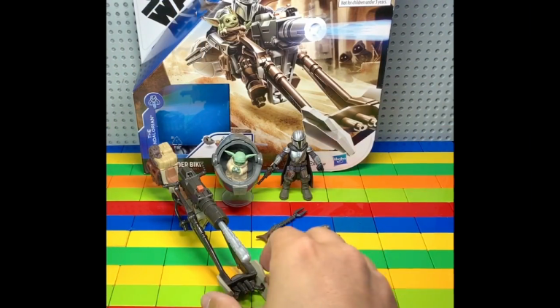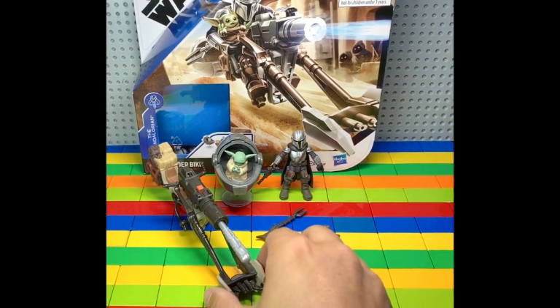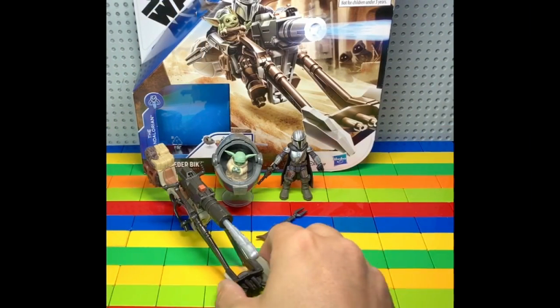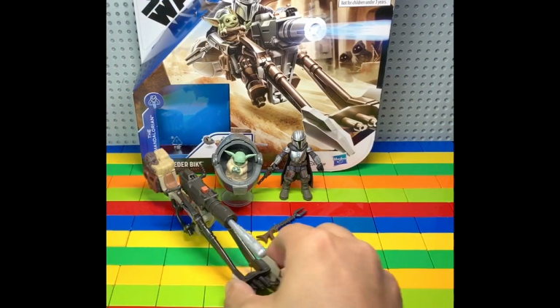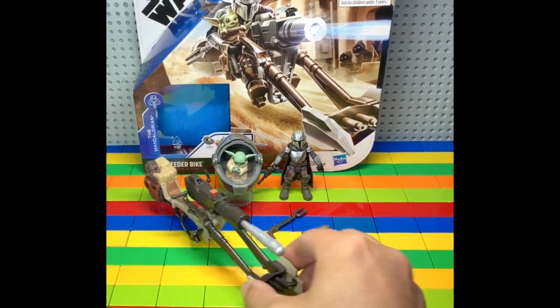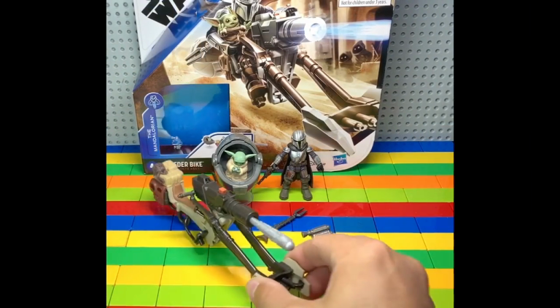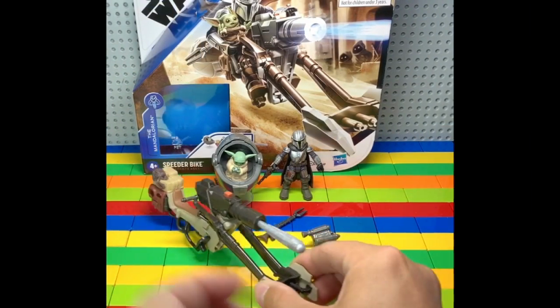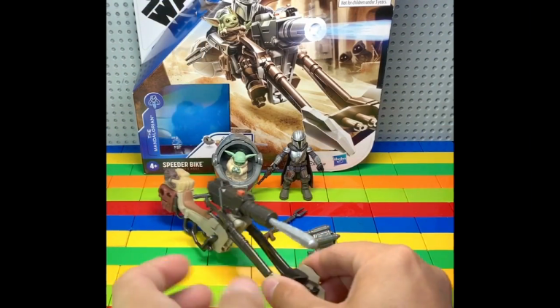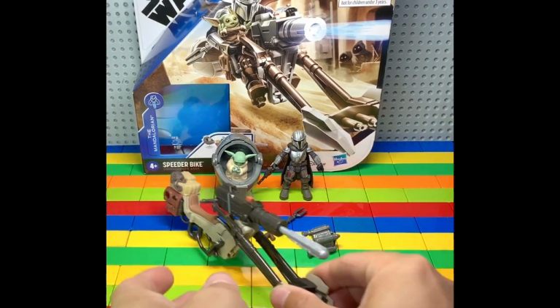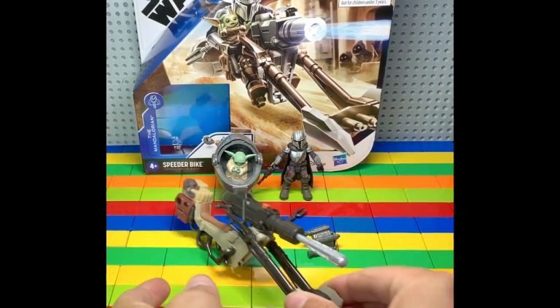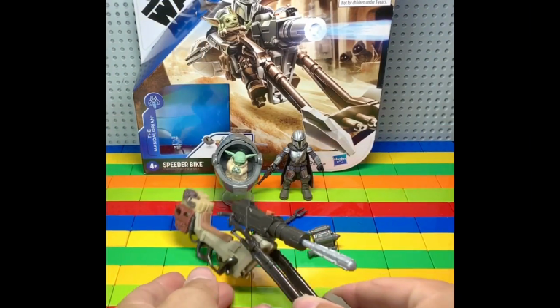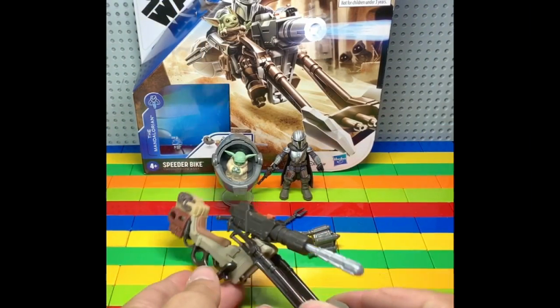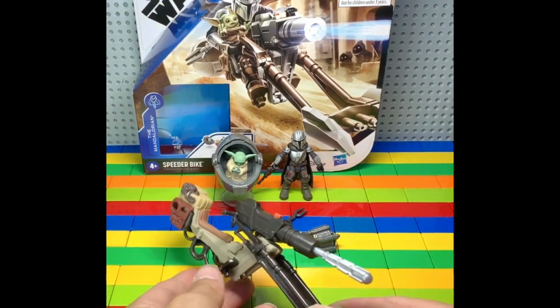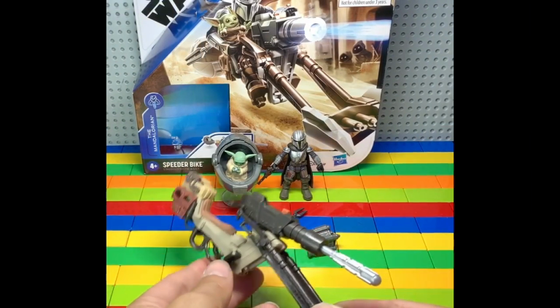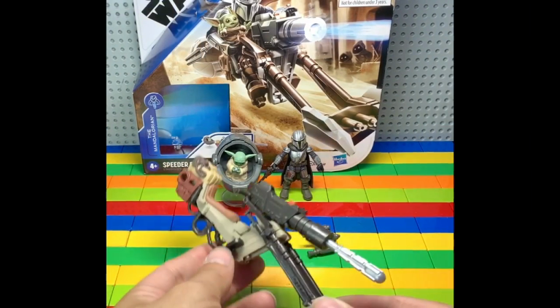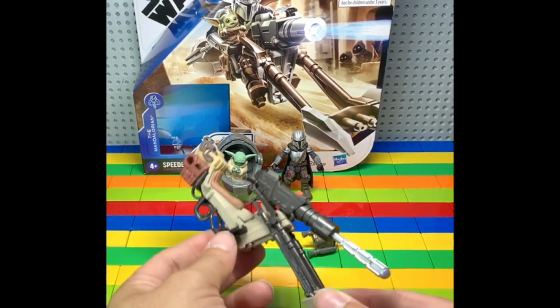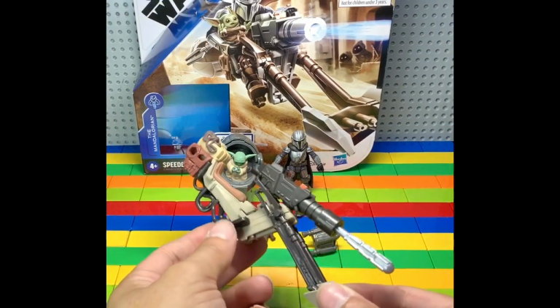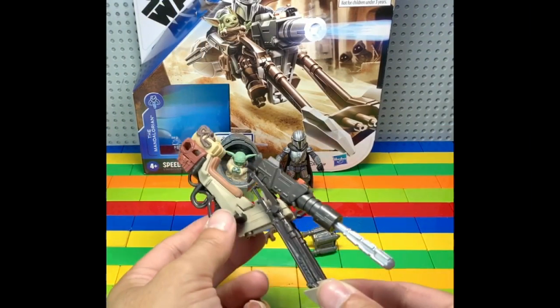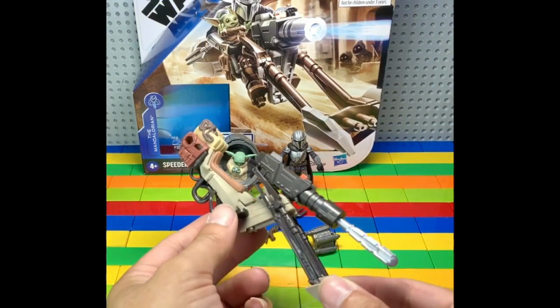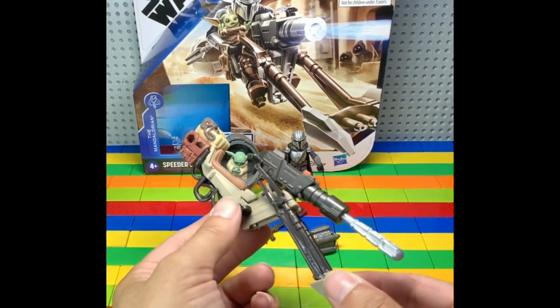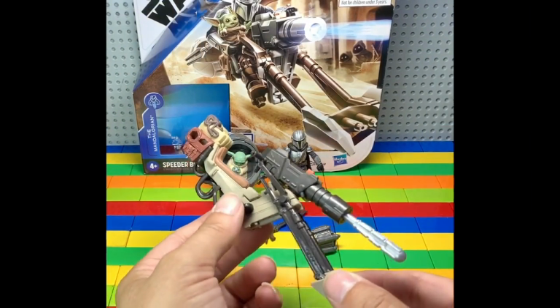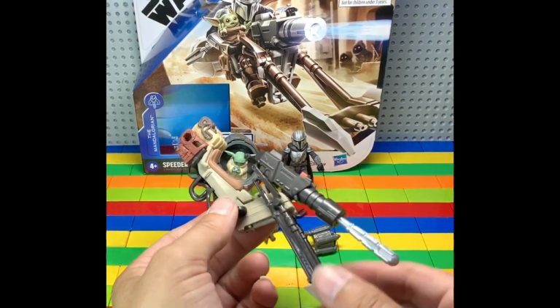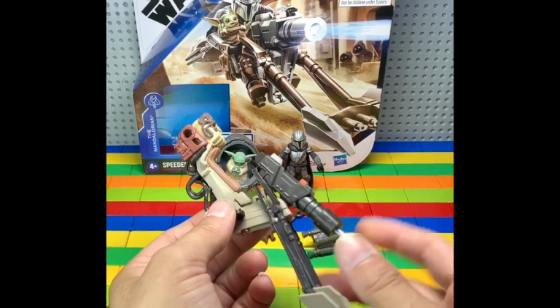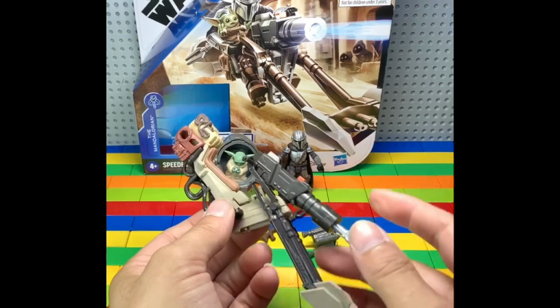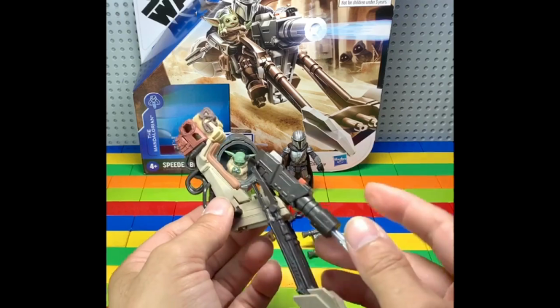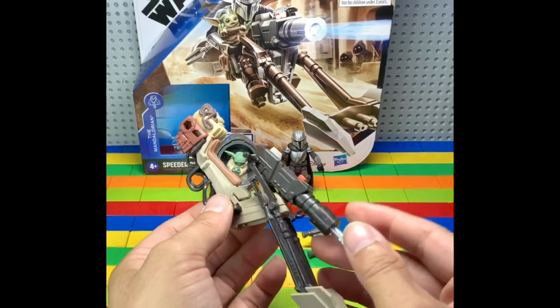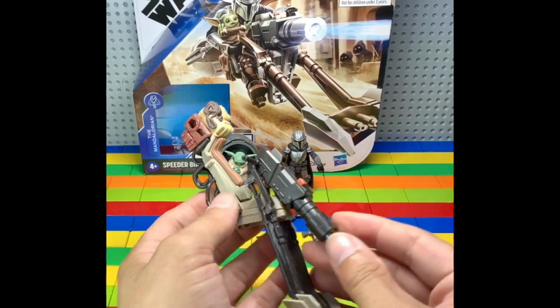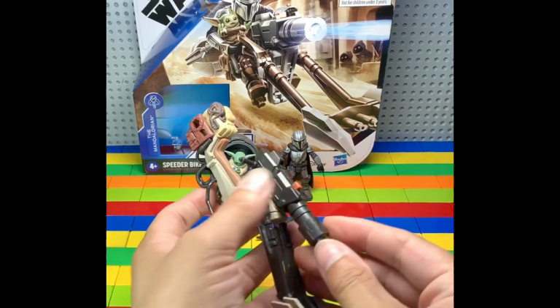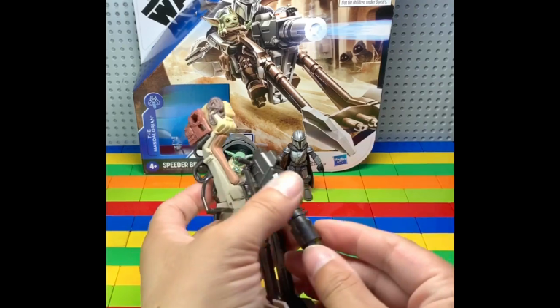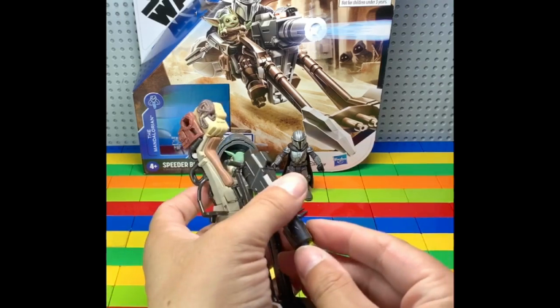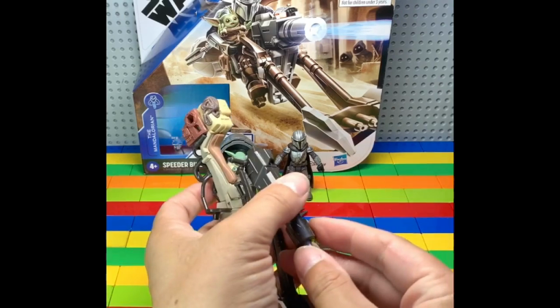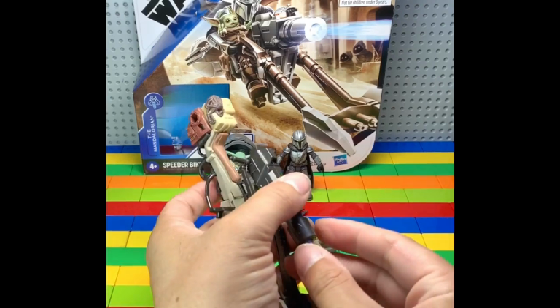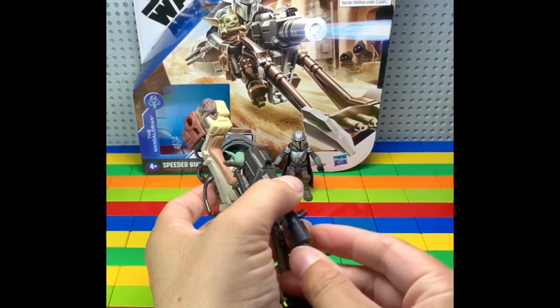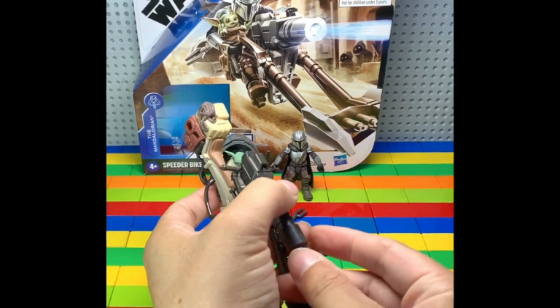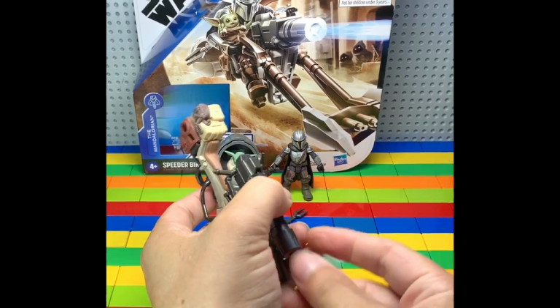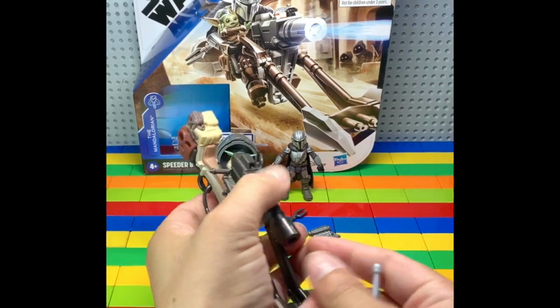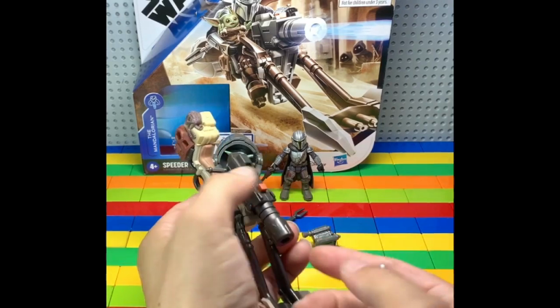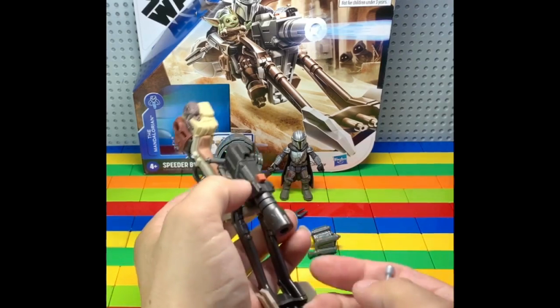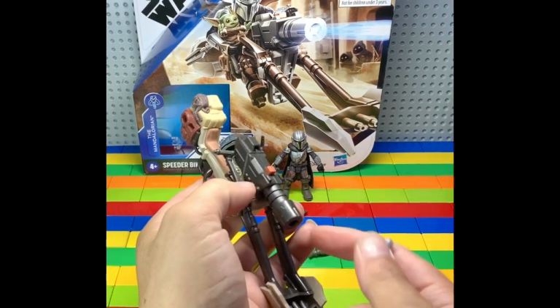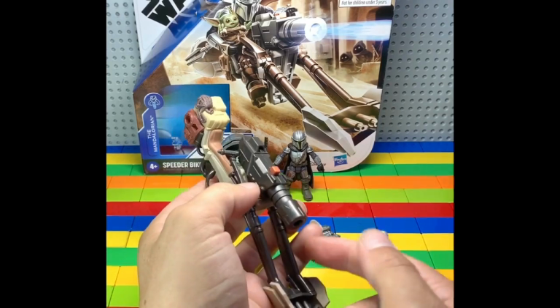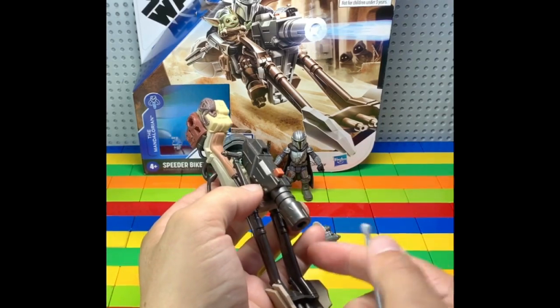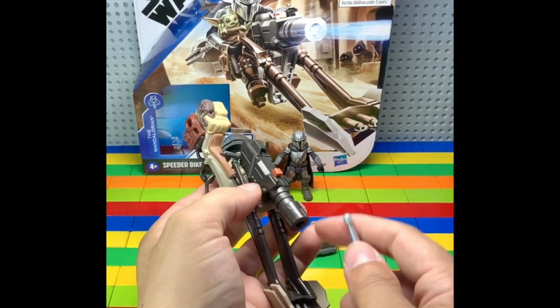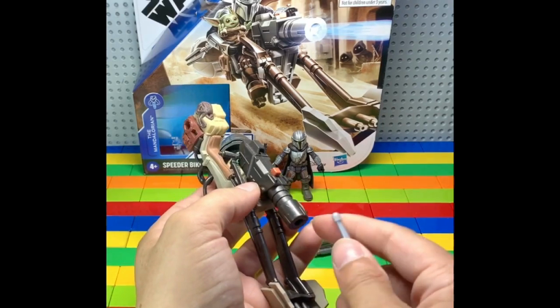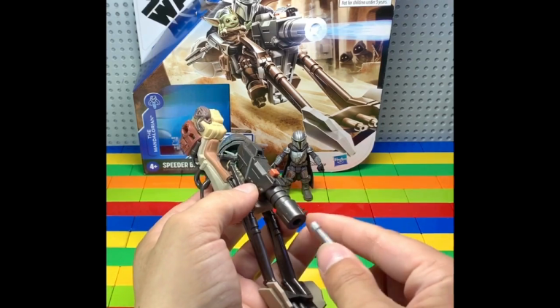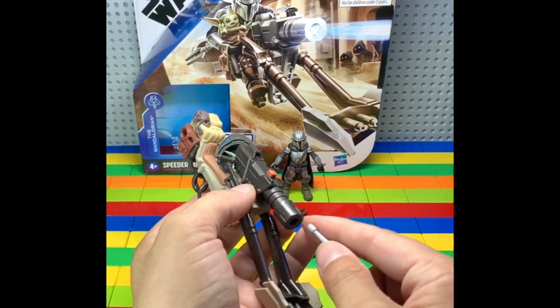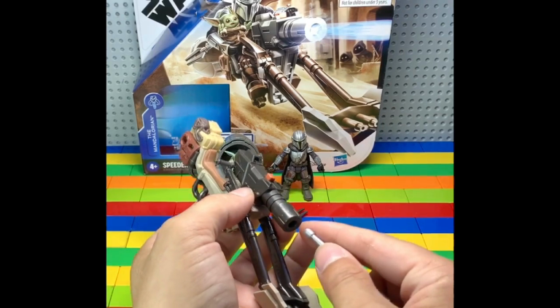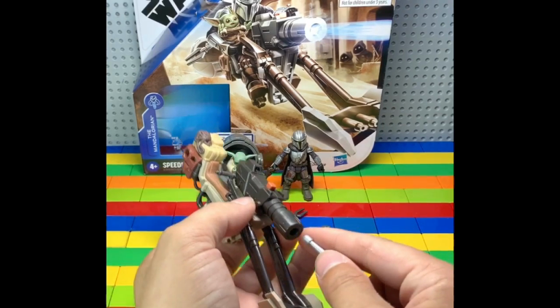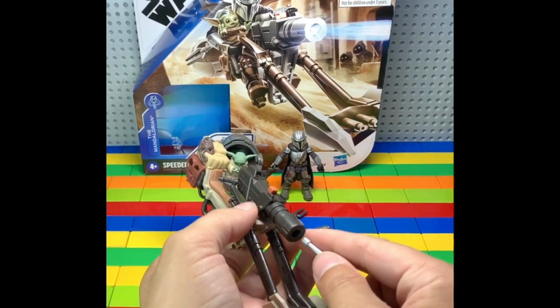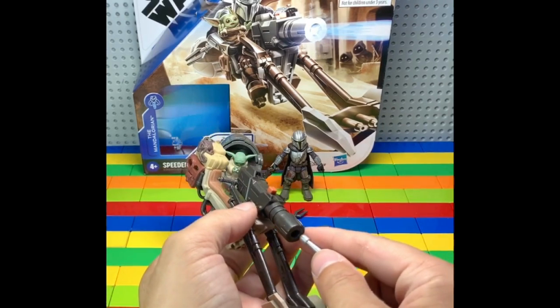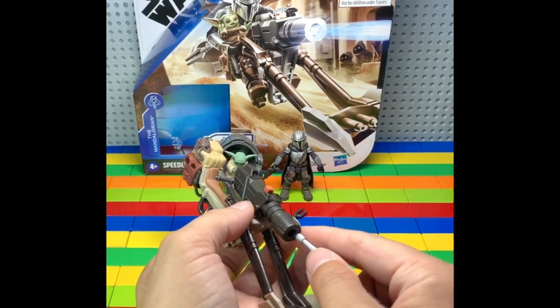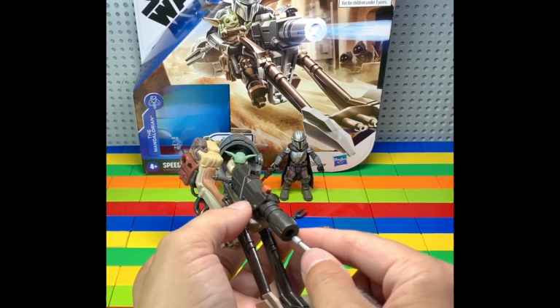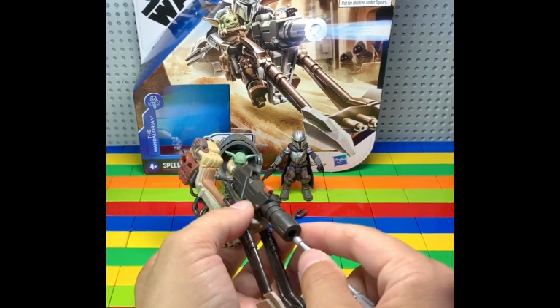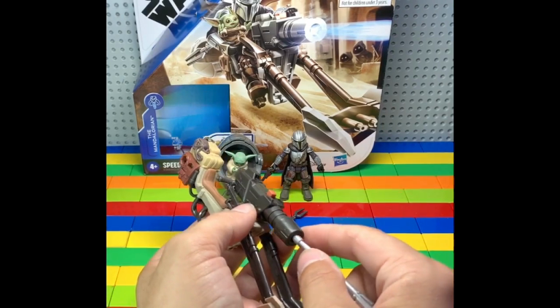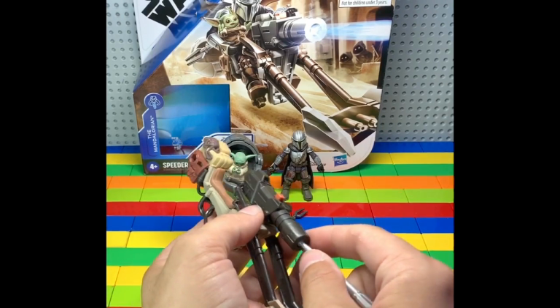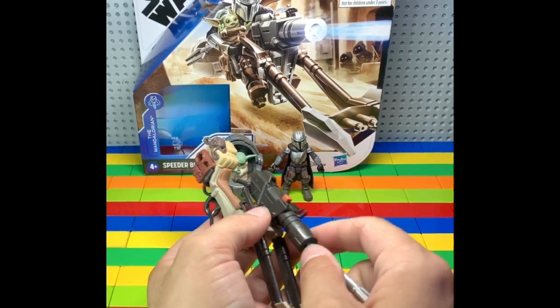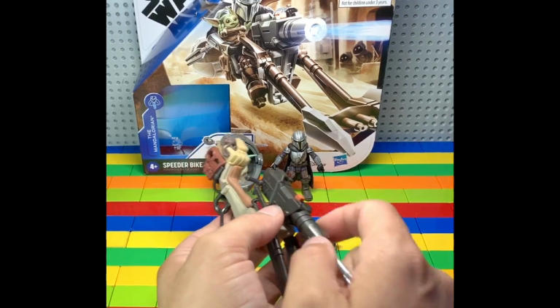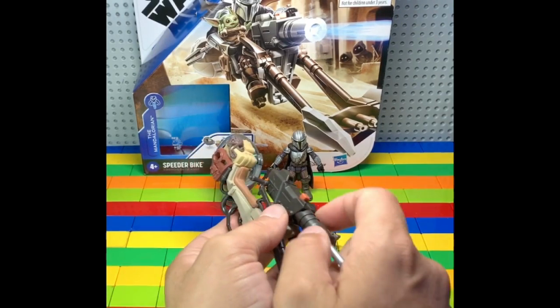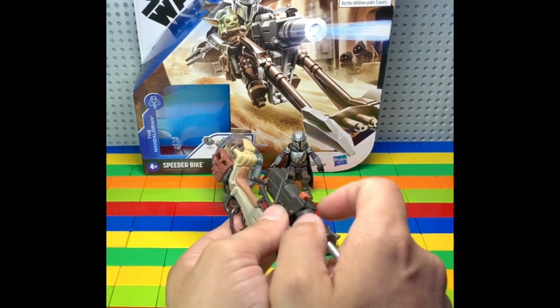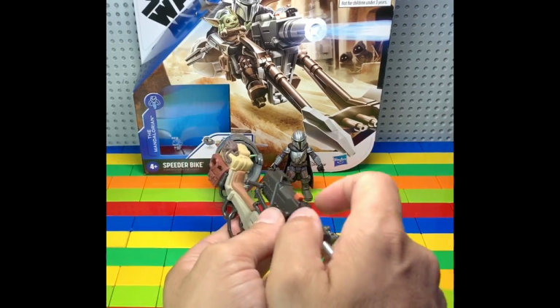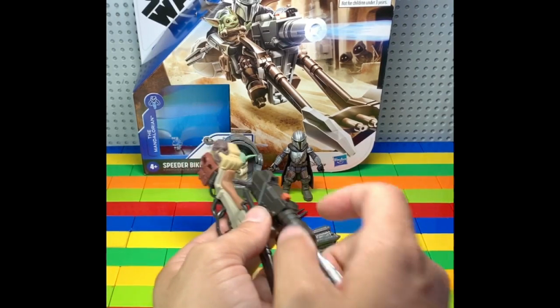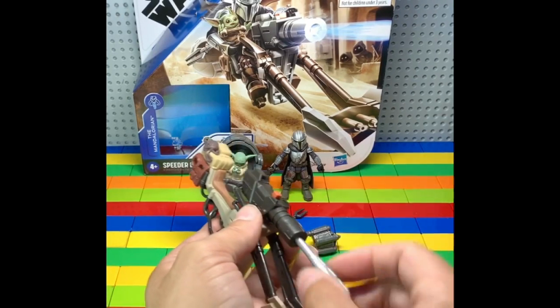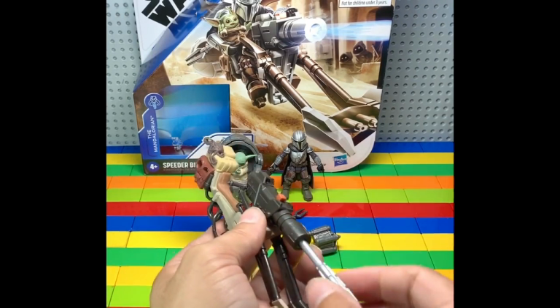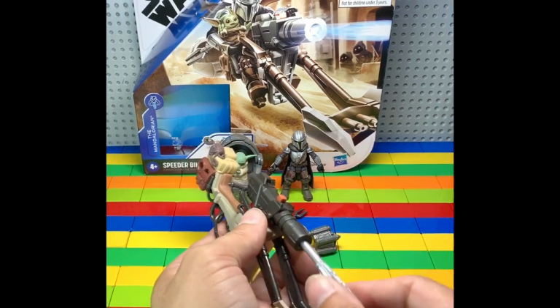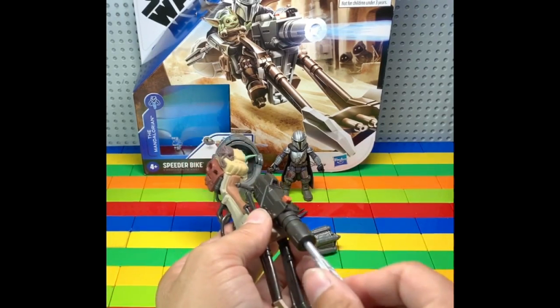This speeder bike is amazing, I really like it. The launchability is very nice, it has a good snap to it.